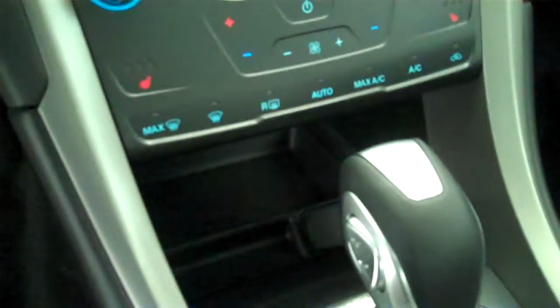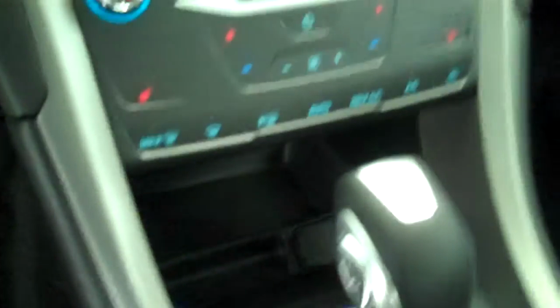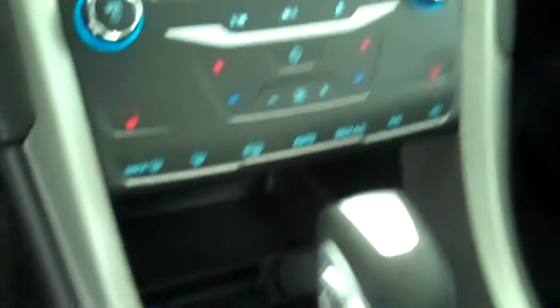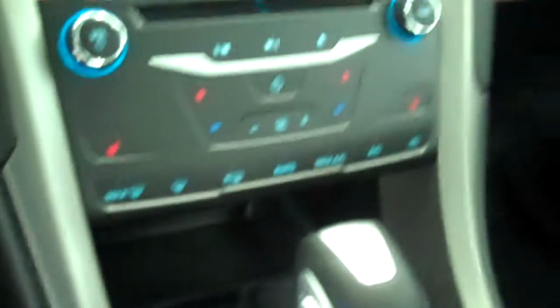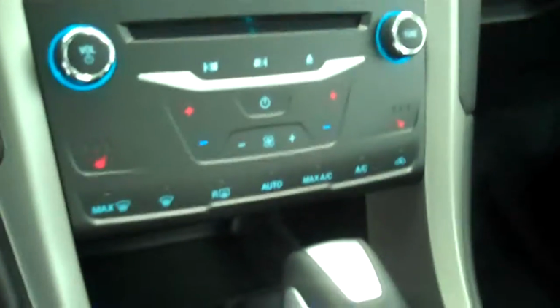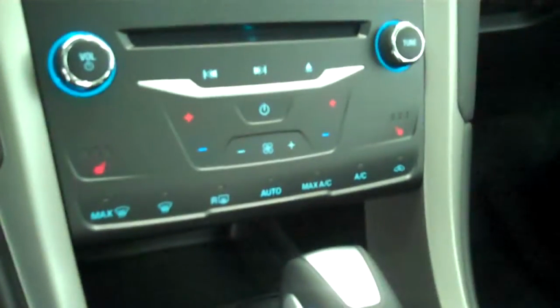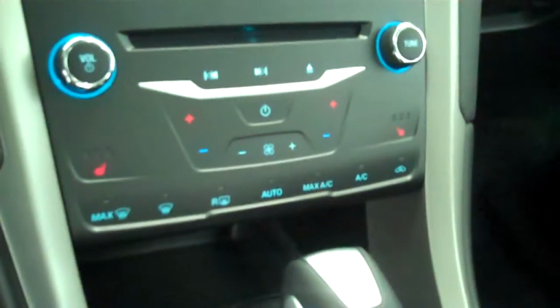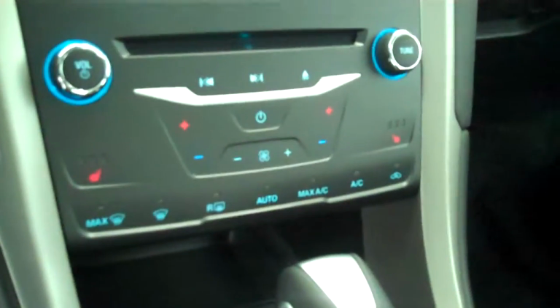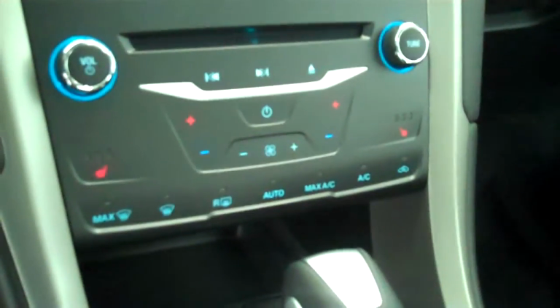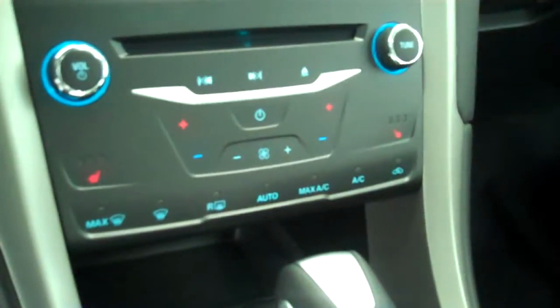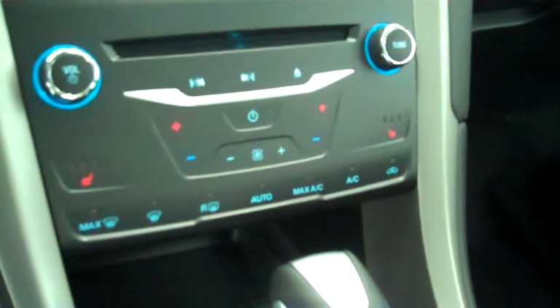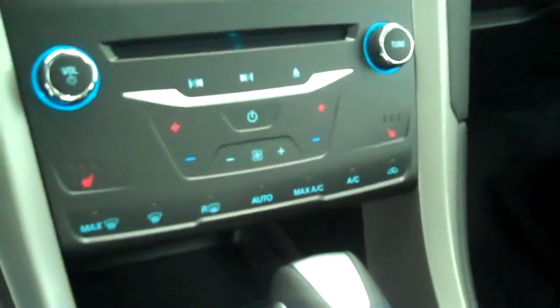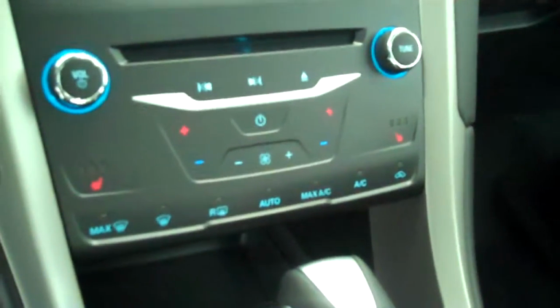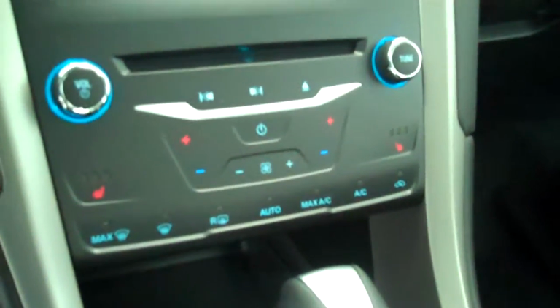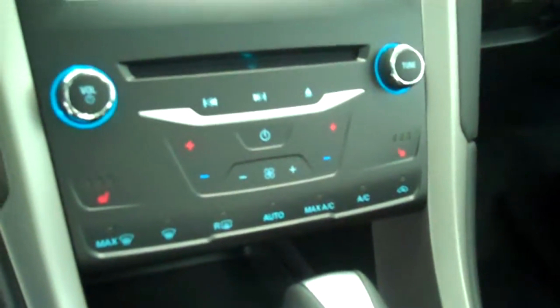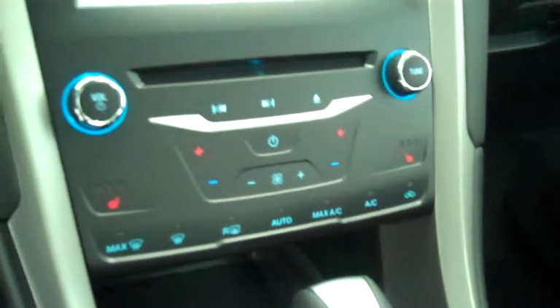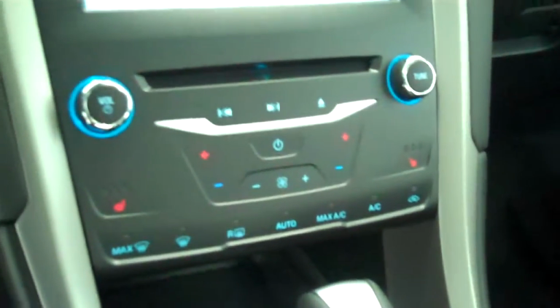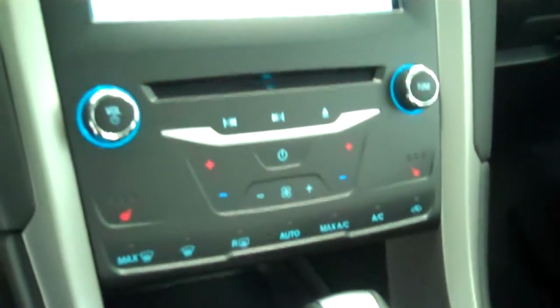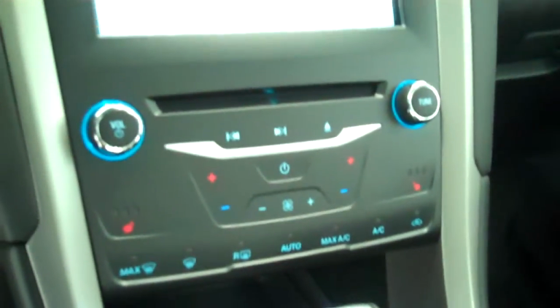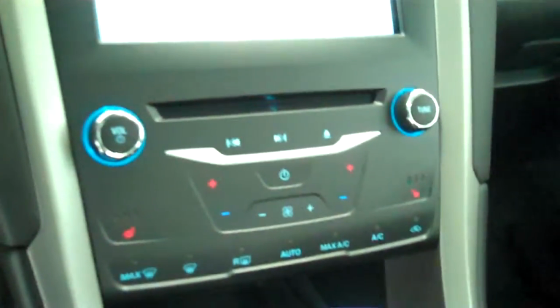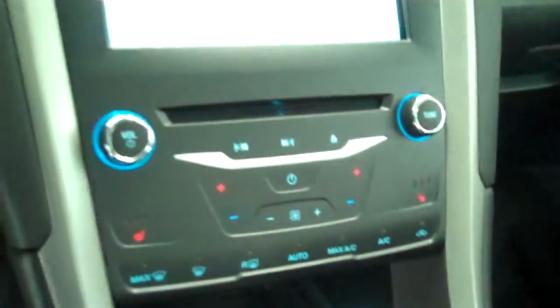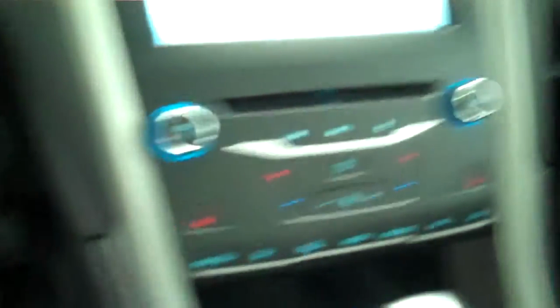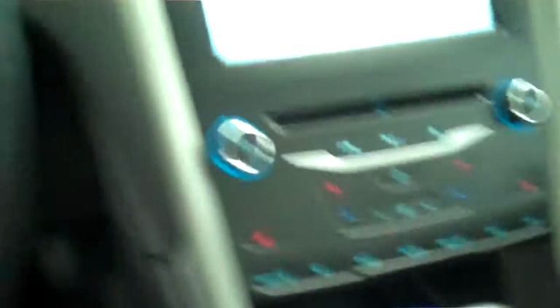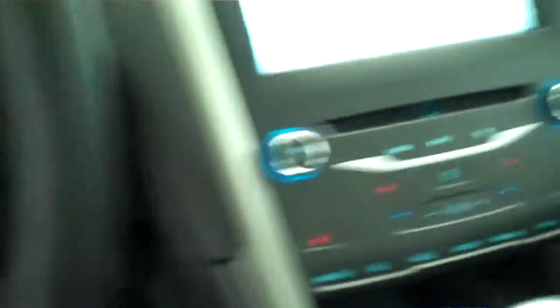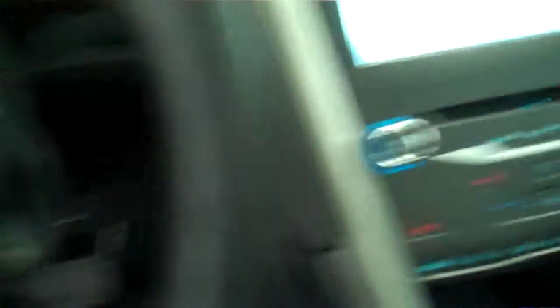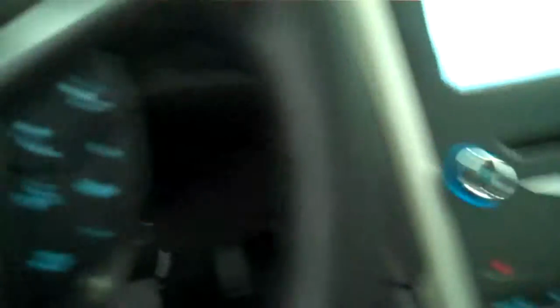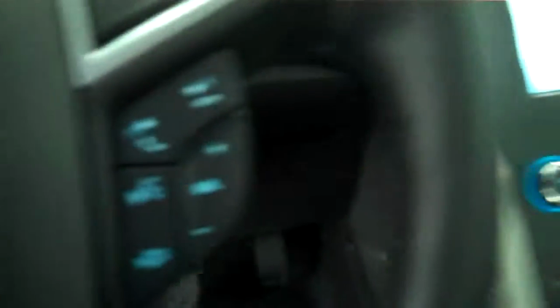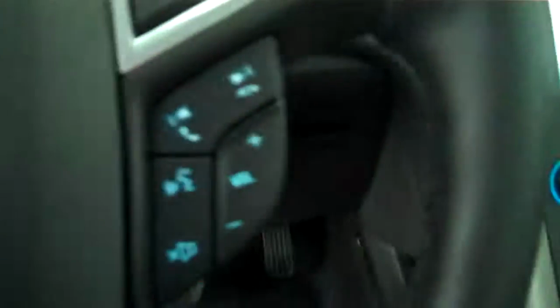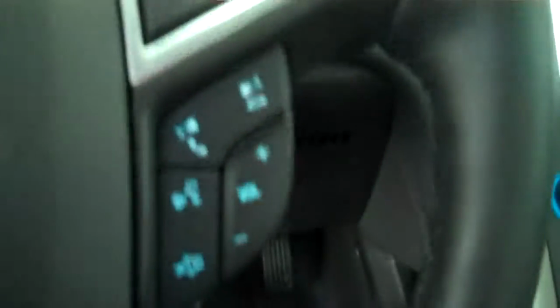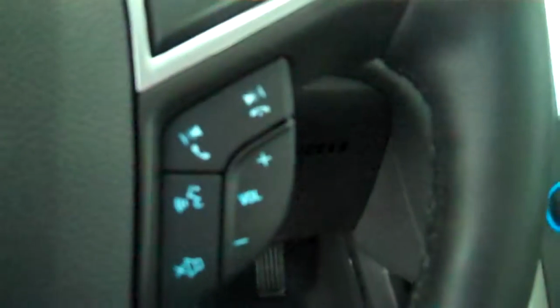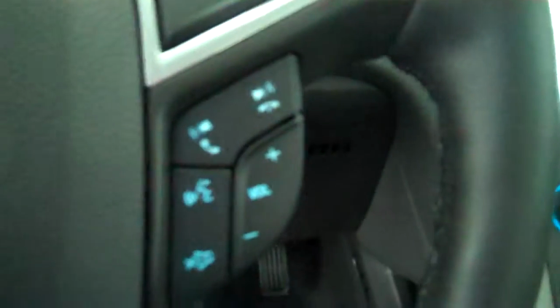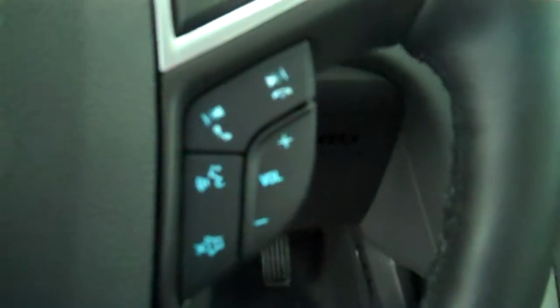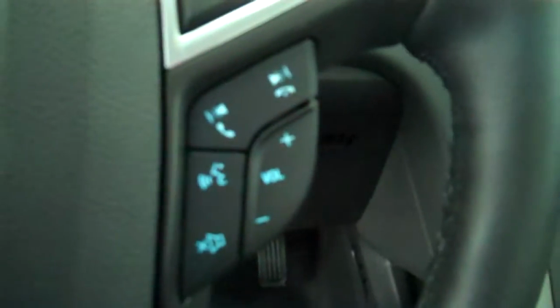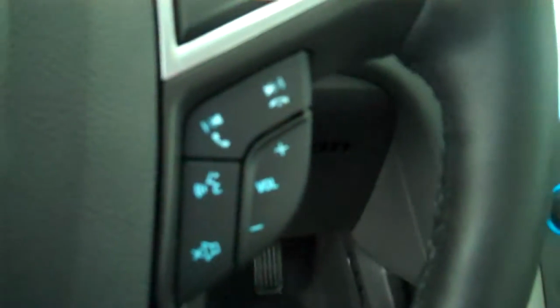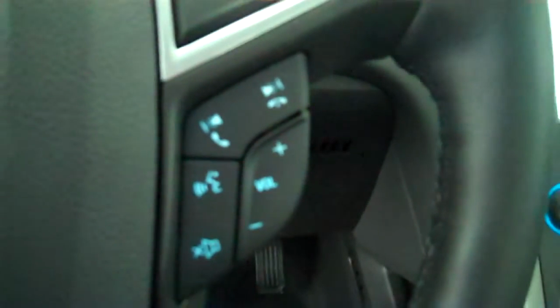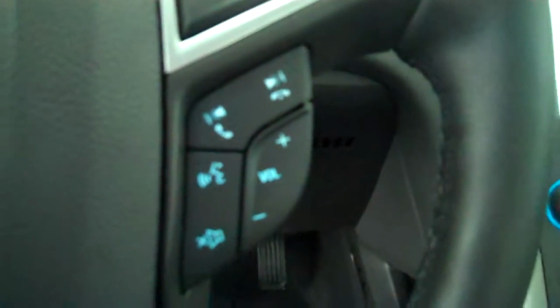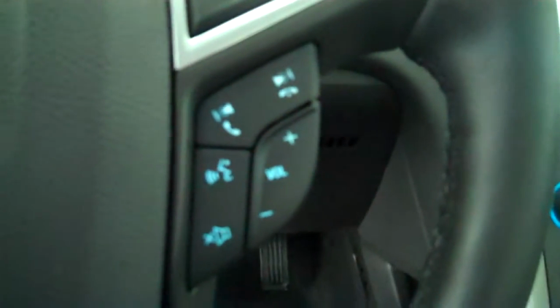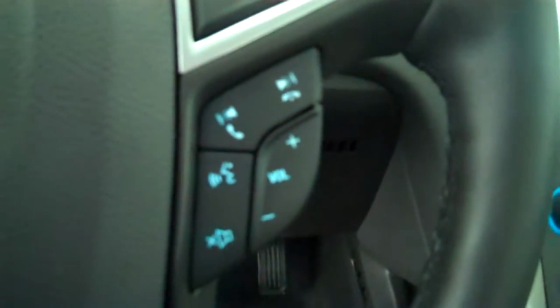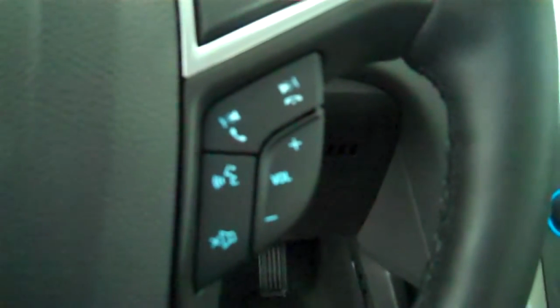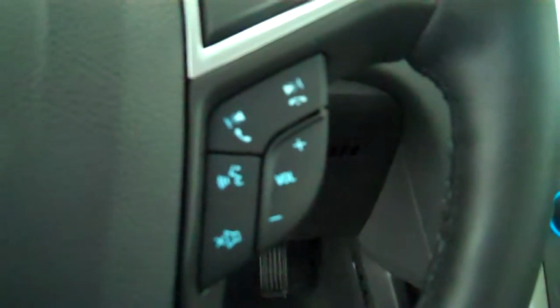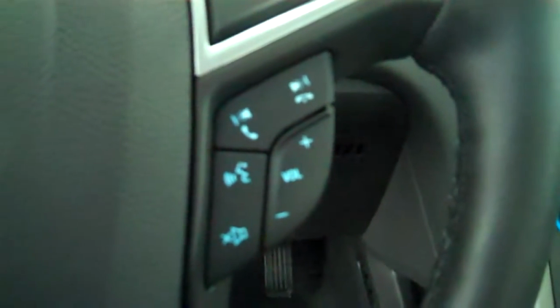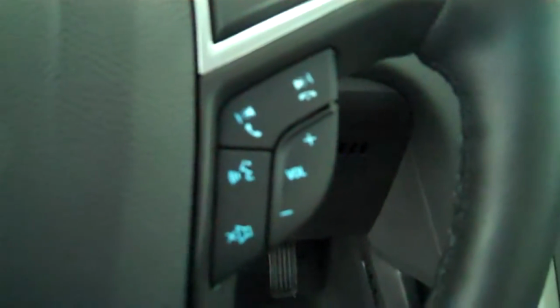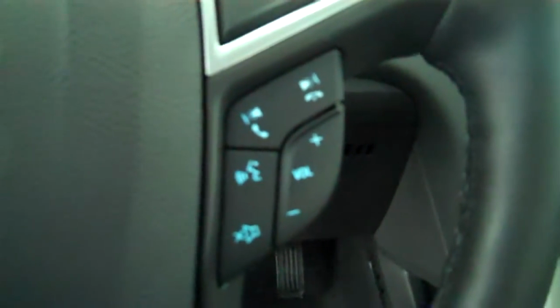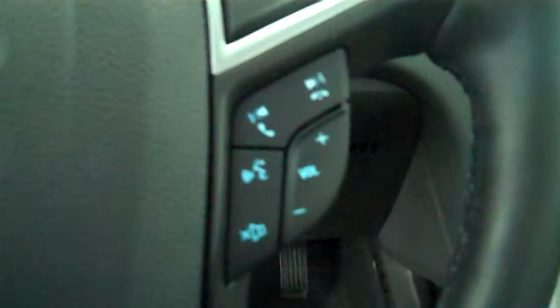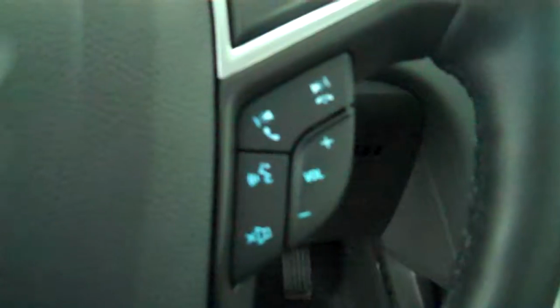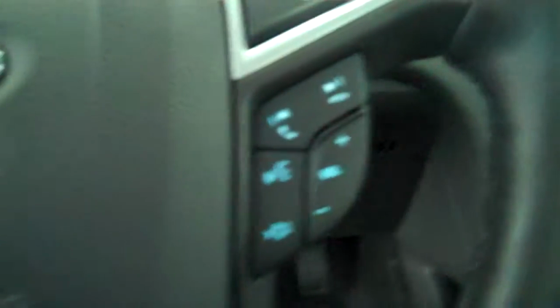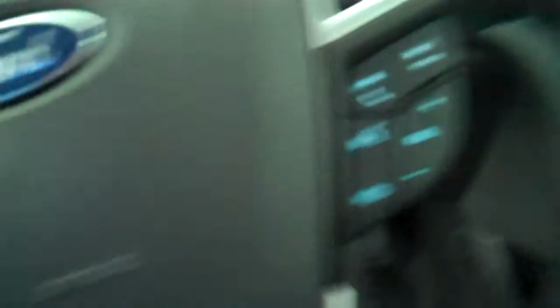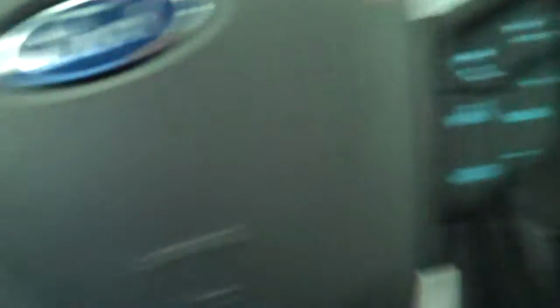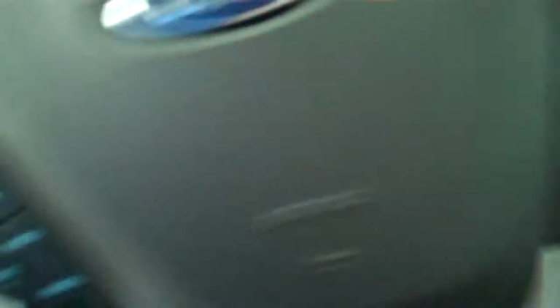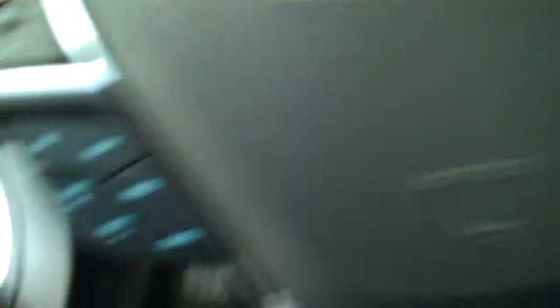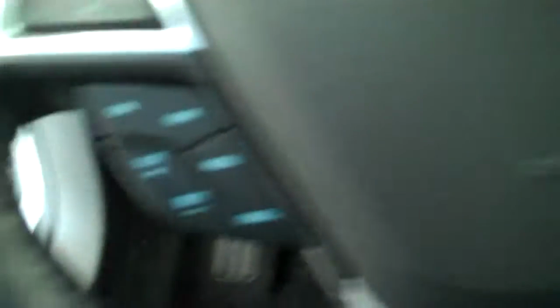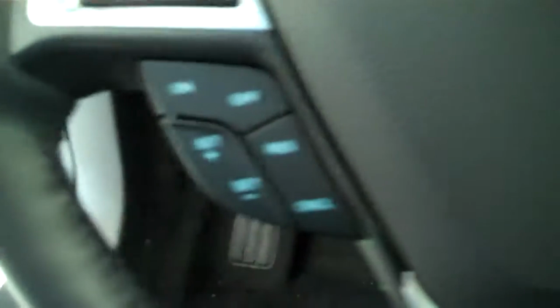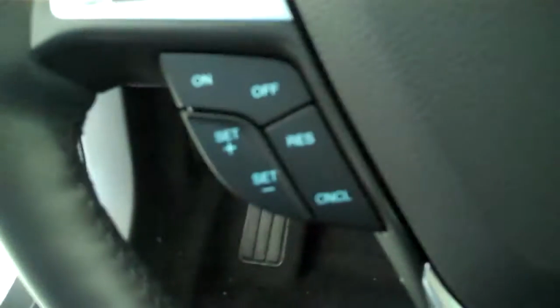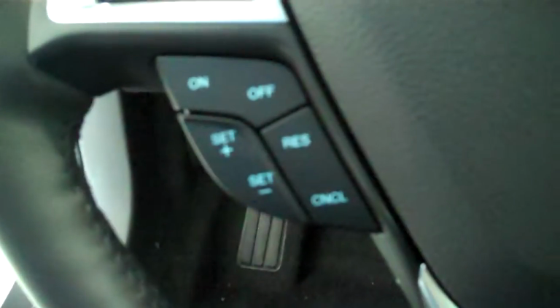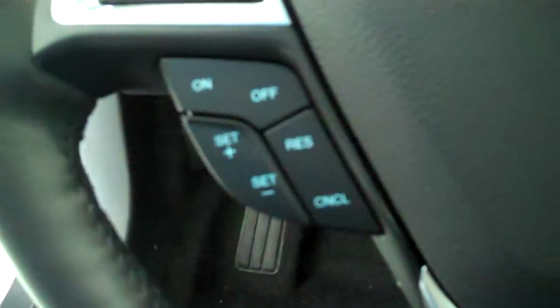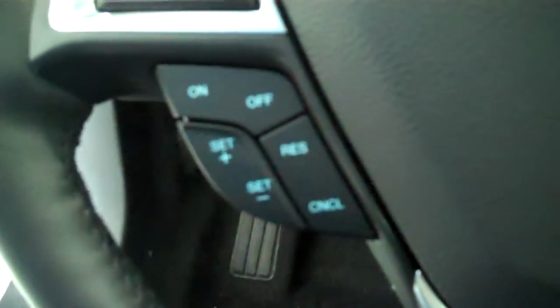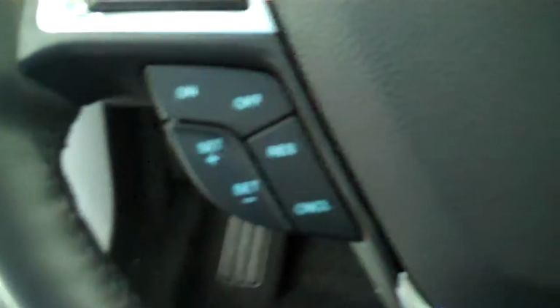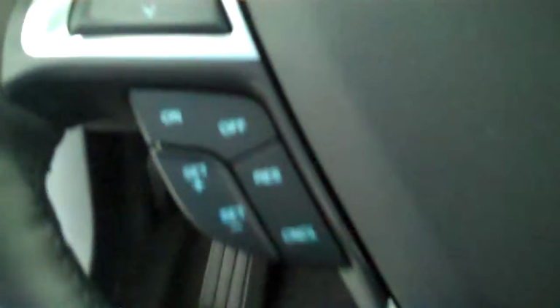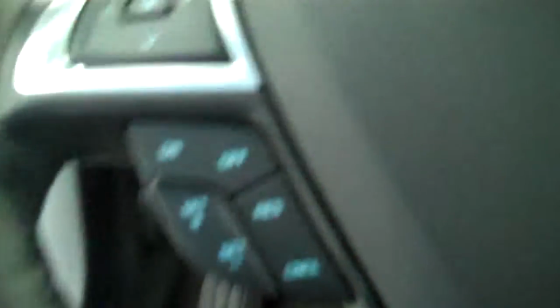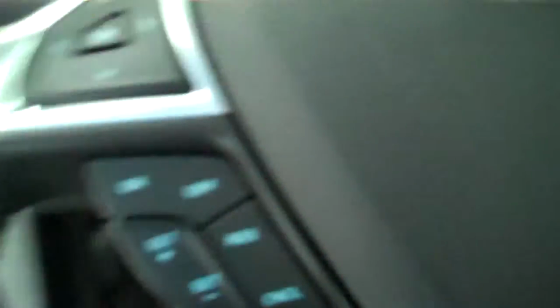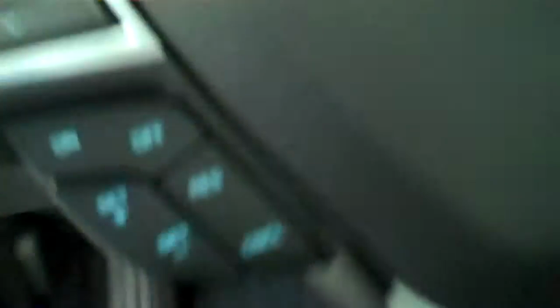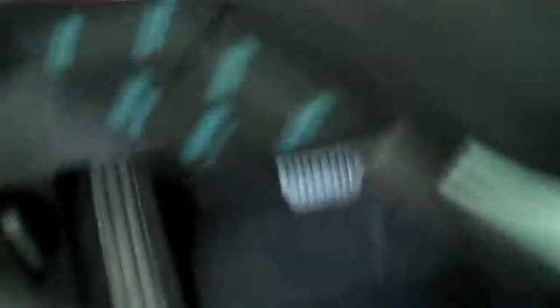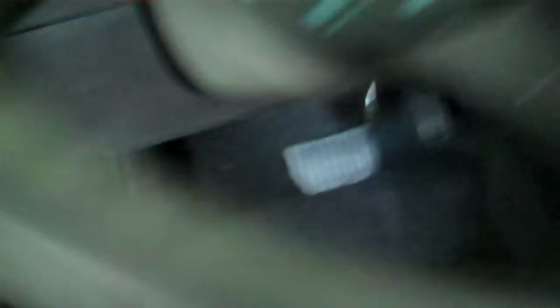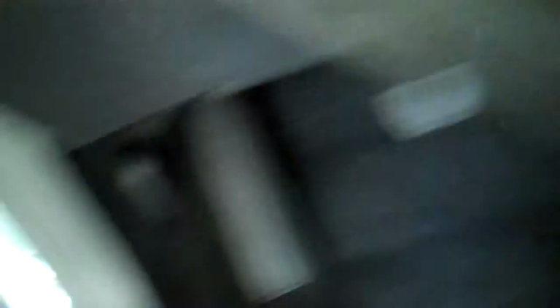It has automatic temperature control, has heated seats, has volume control for the radio on the steering wheel, has cruise control.